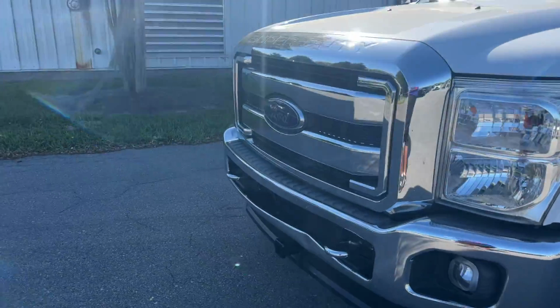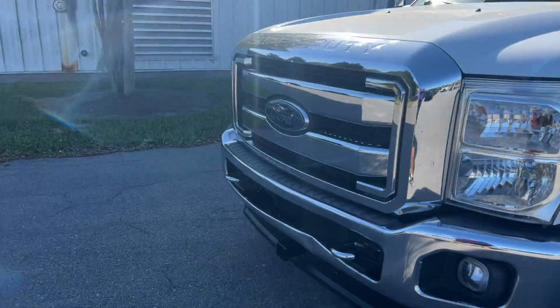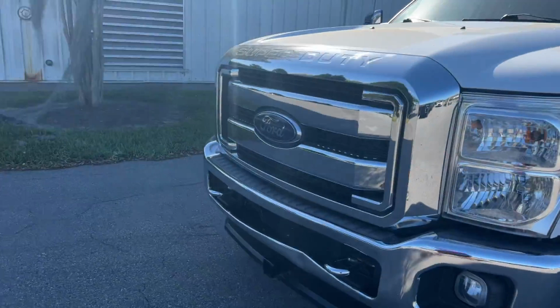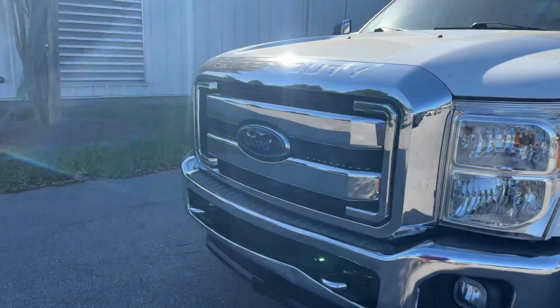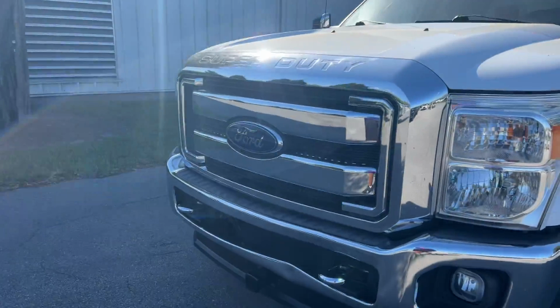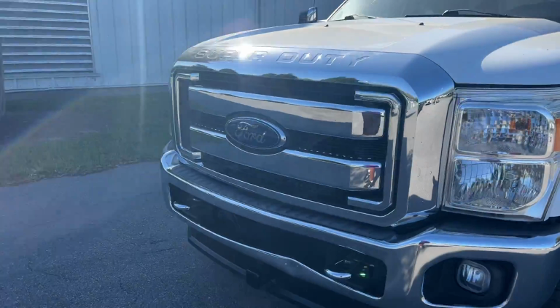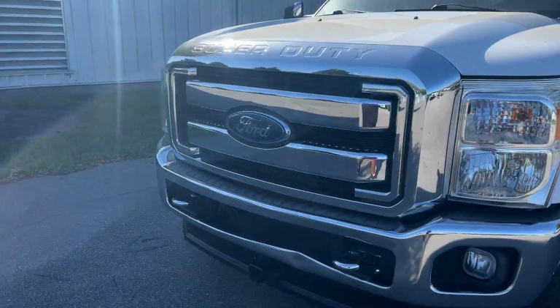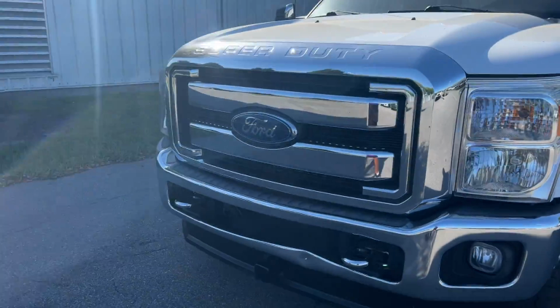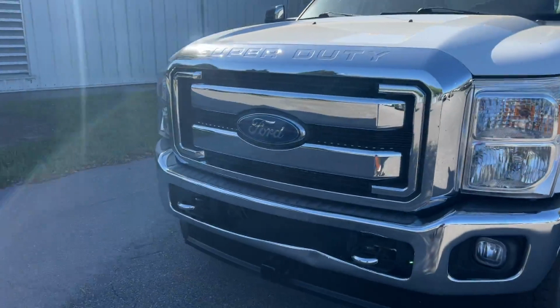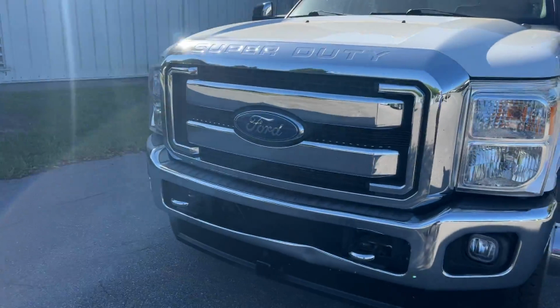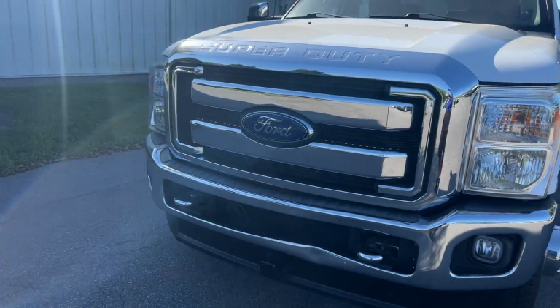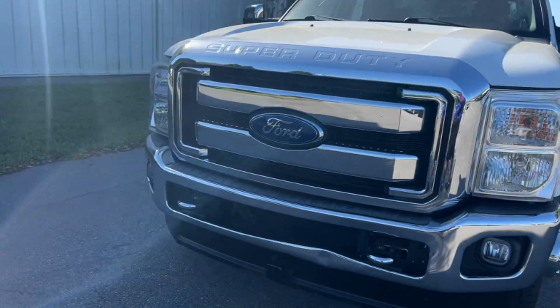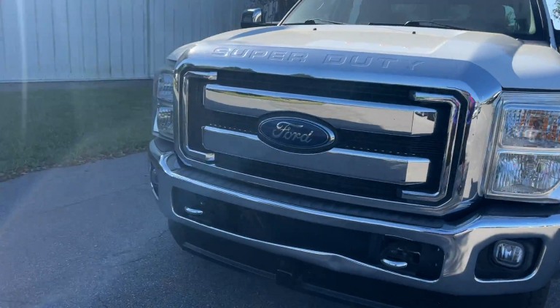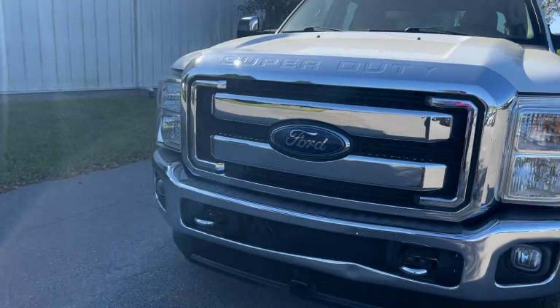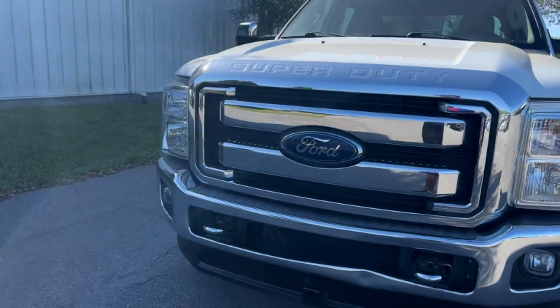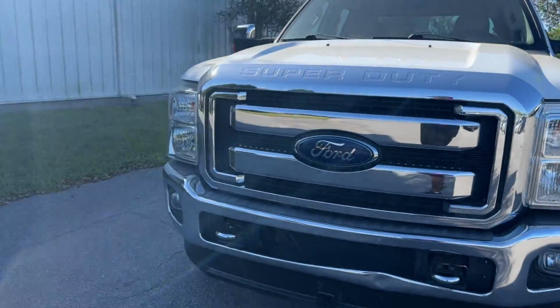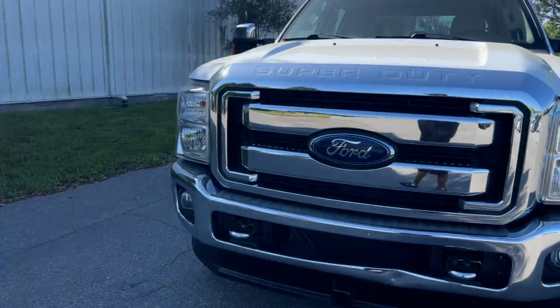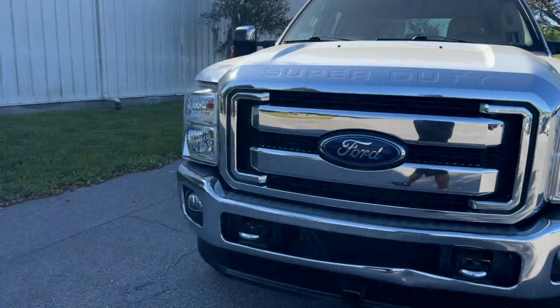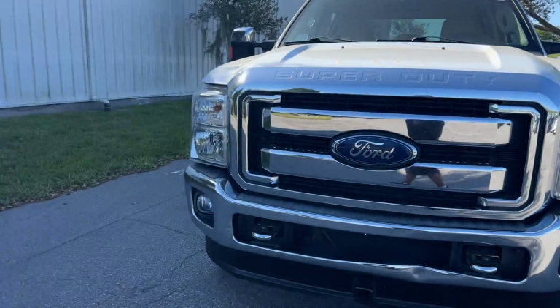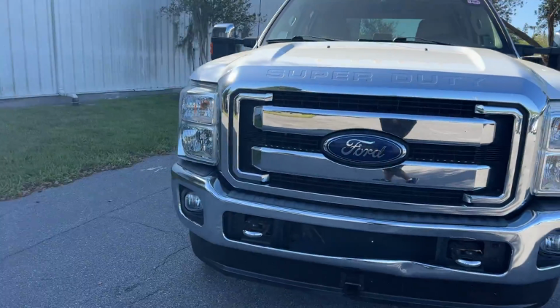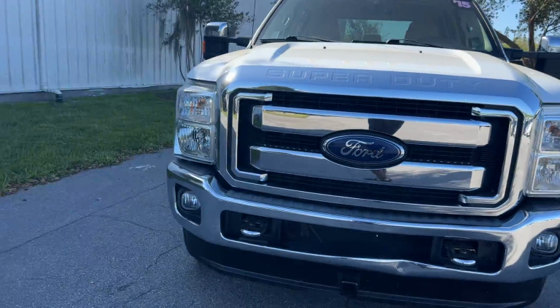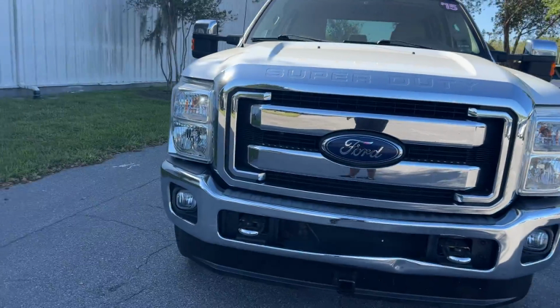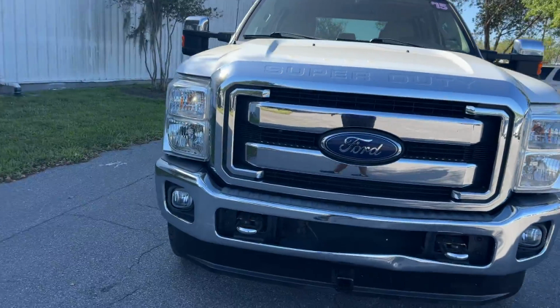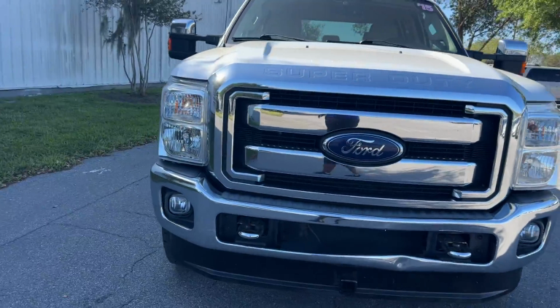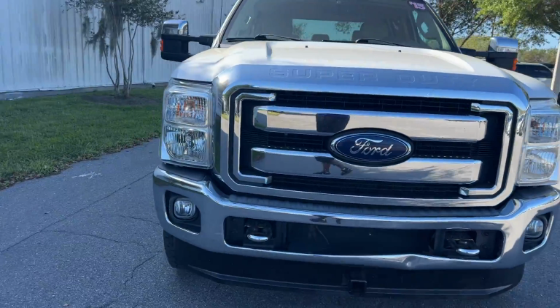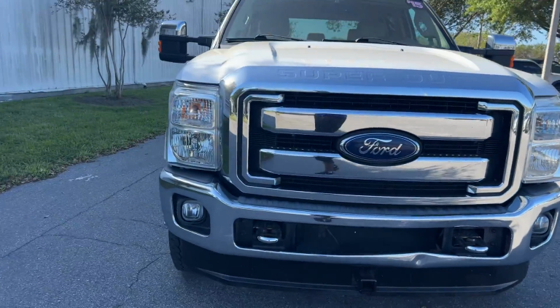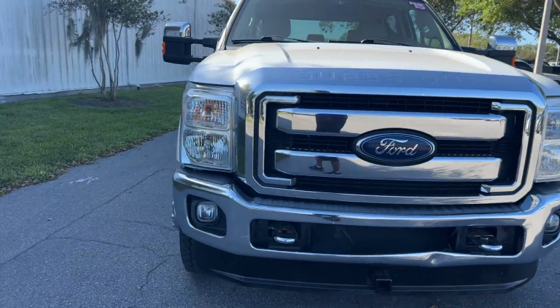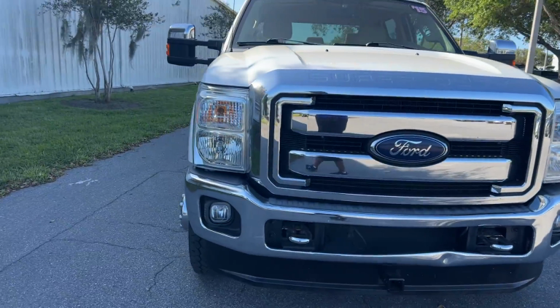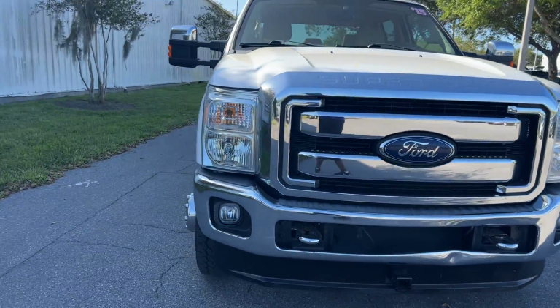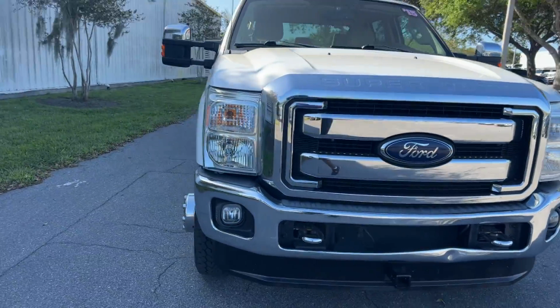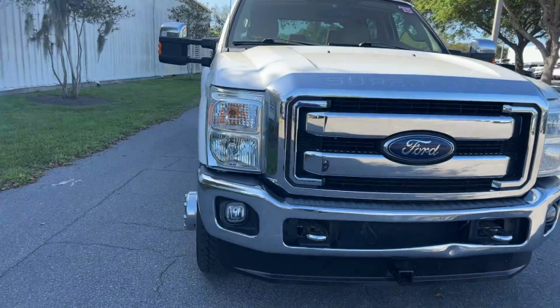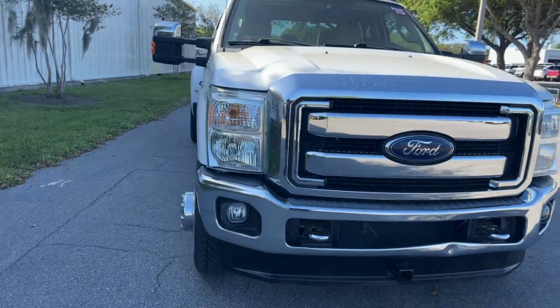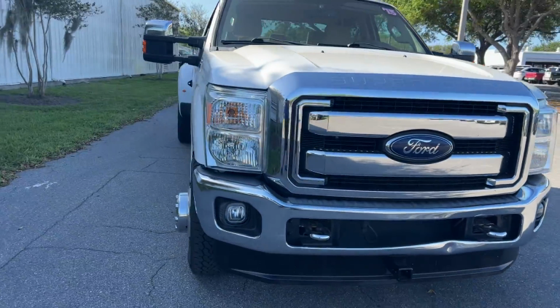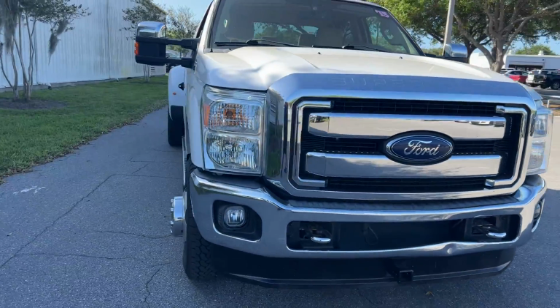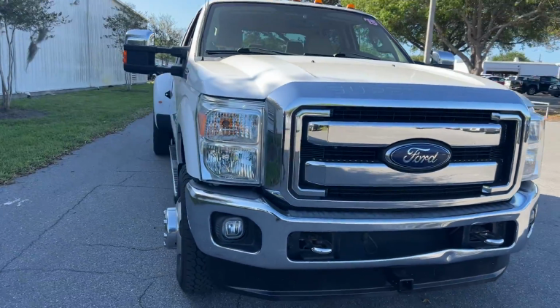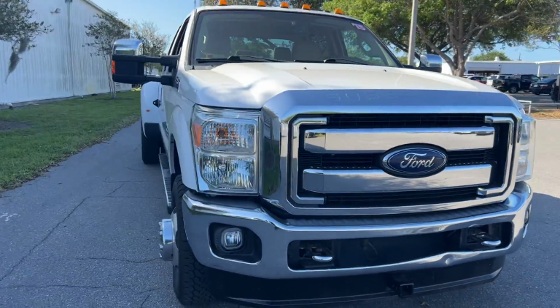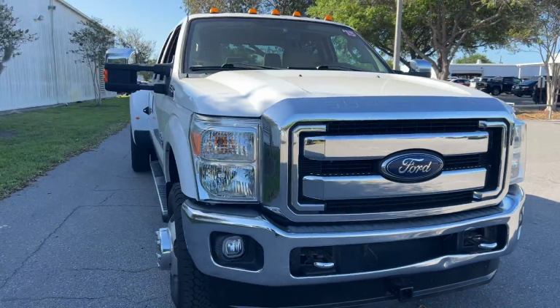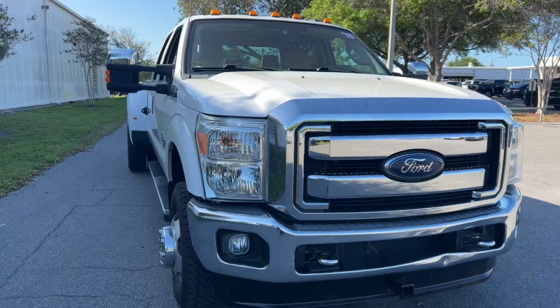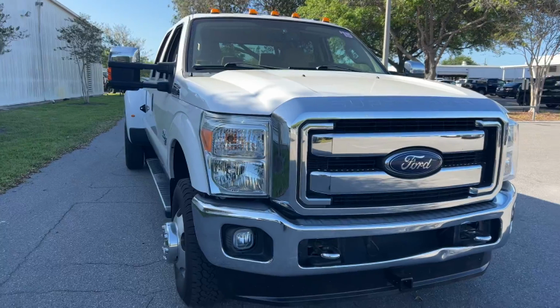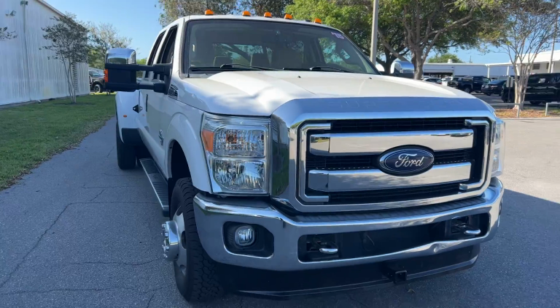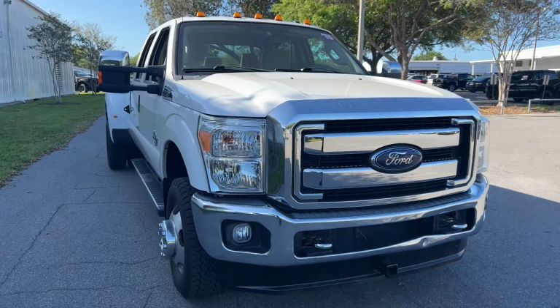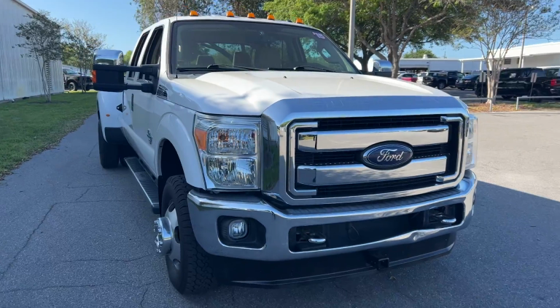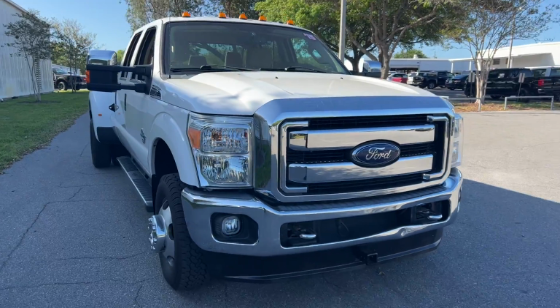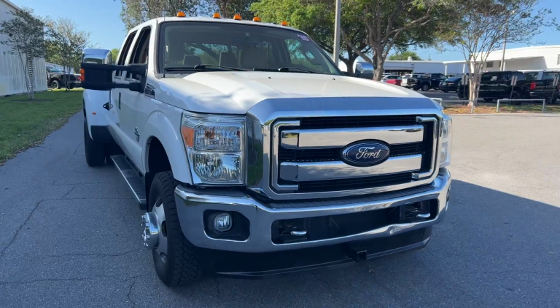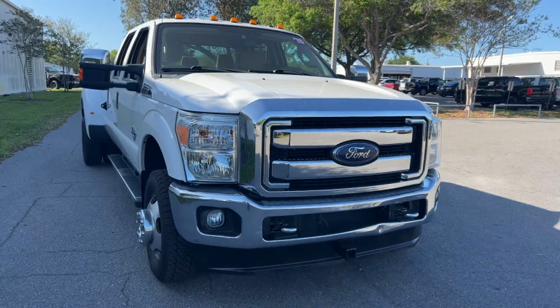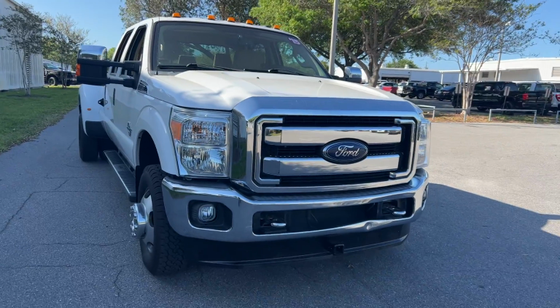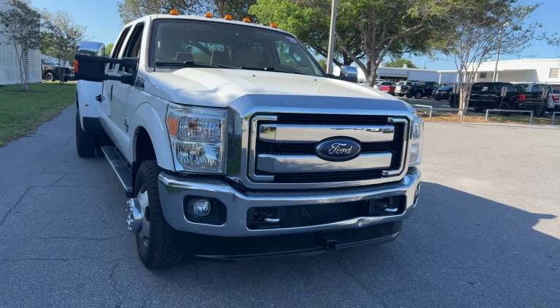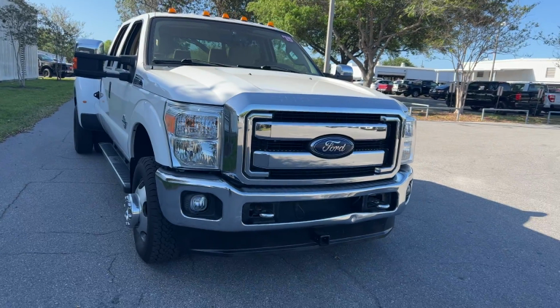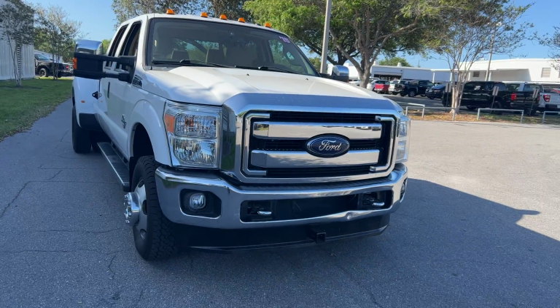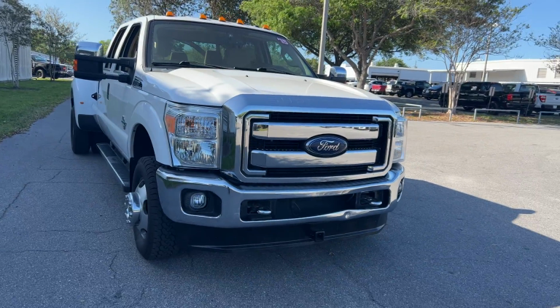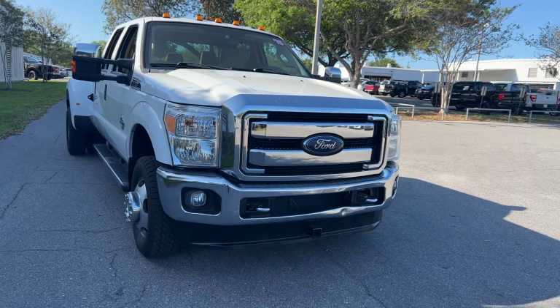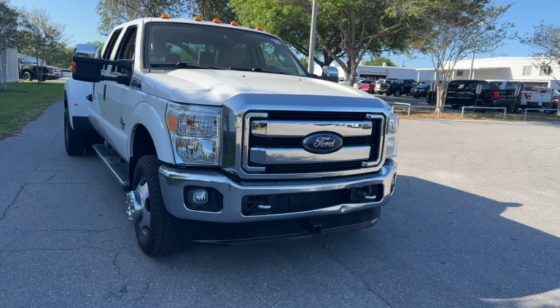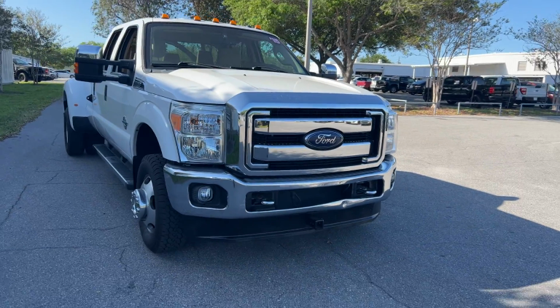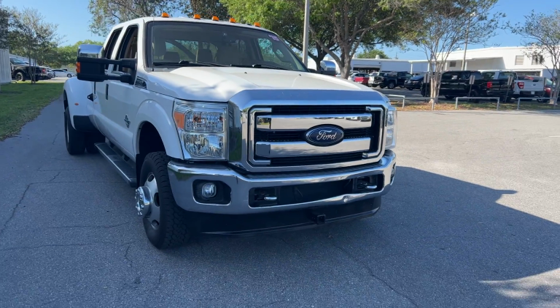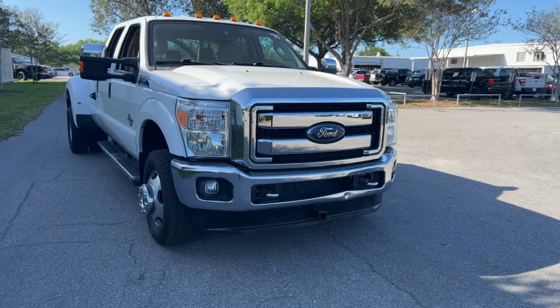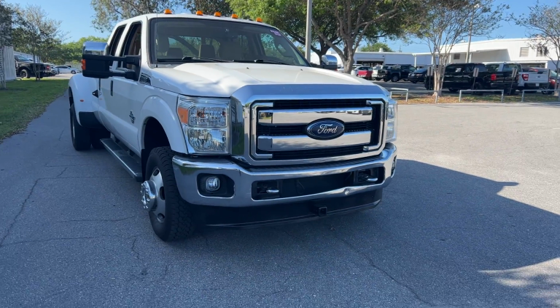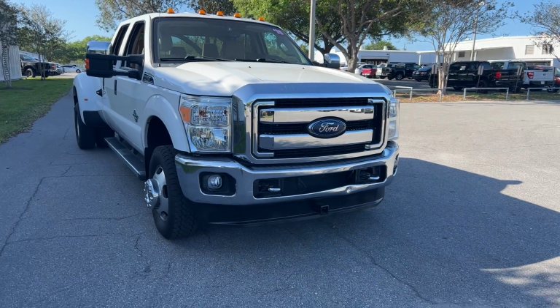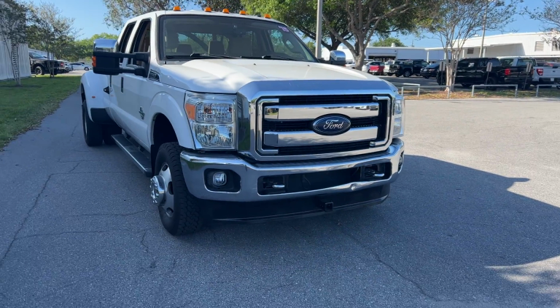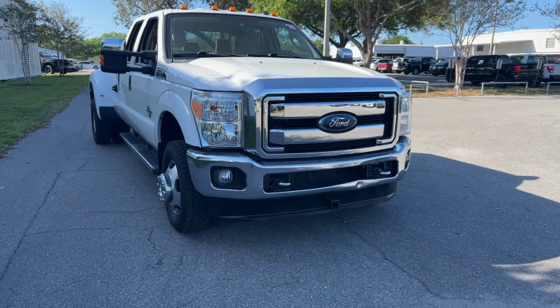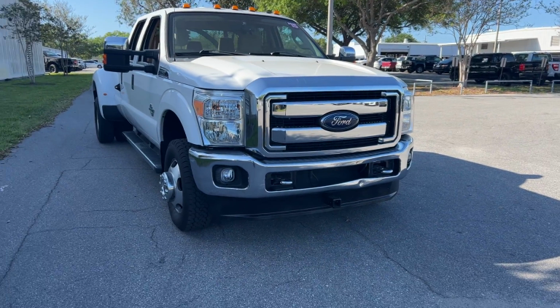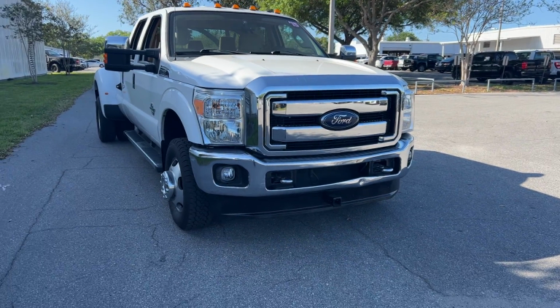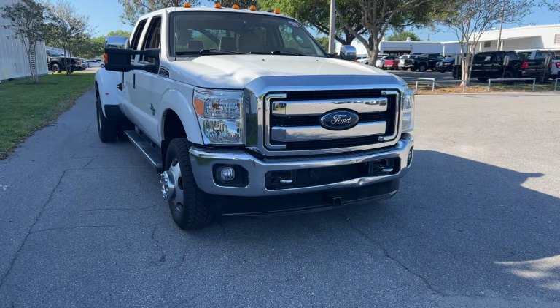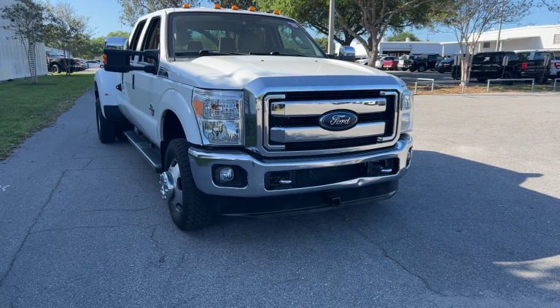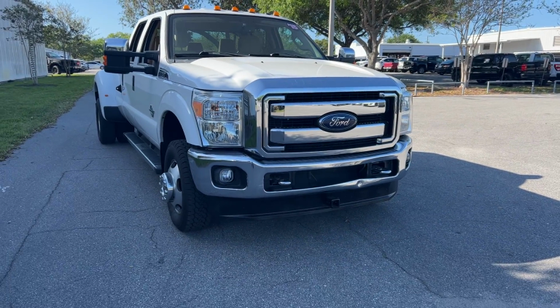Like all AutoNation vehicles, at AutoNation Ford St. Pete, it has a five-day, 250-mile money back guarantee.